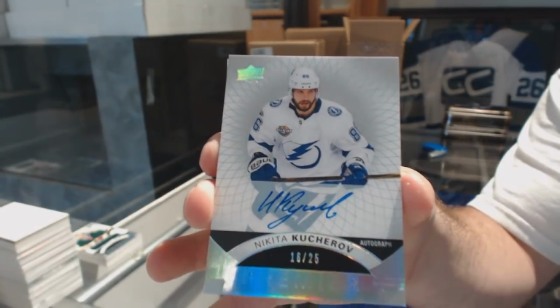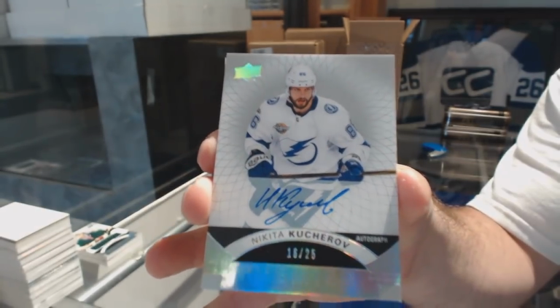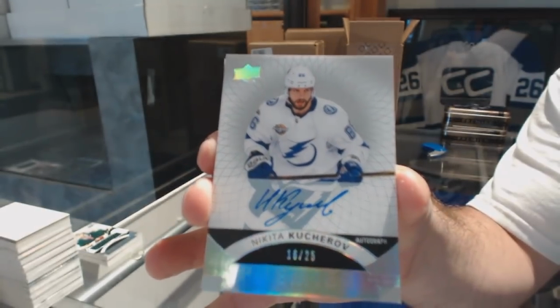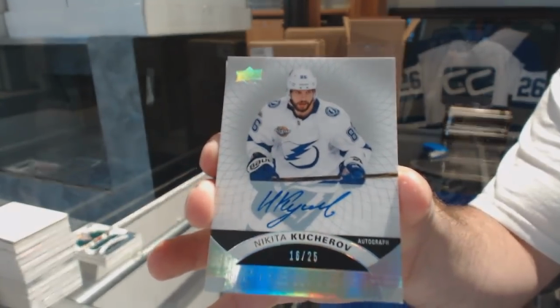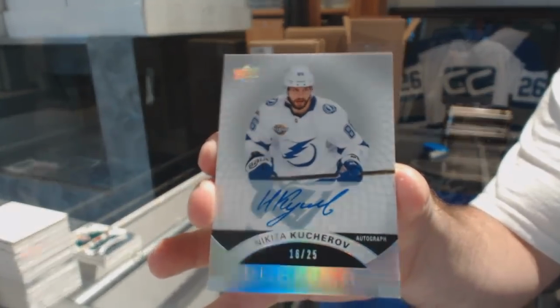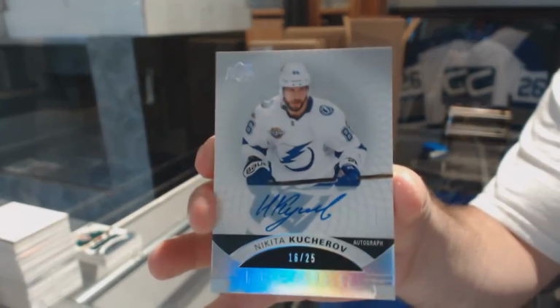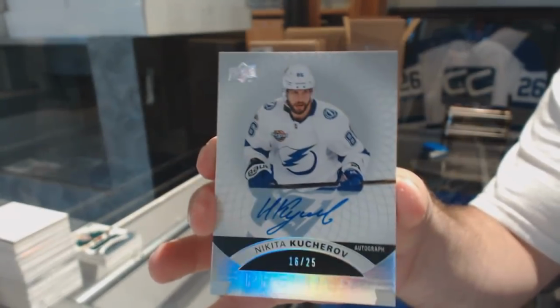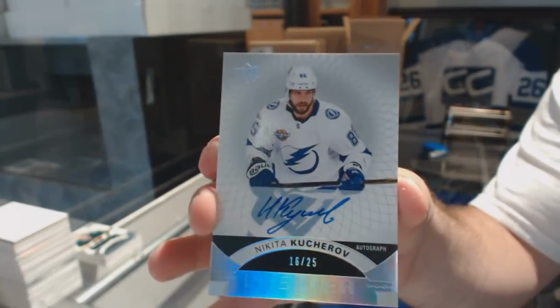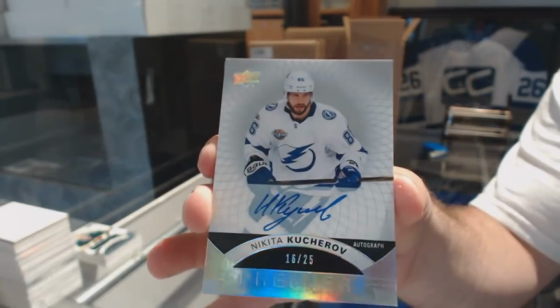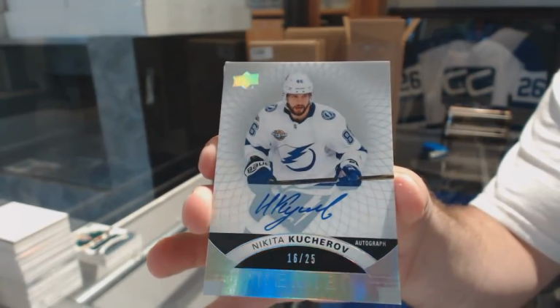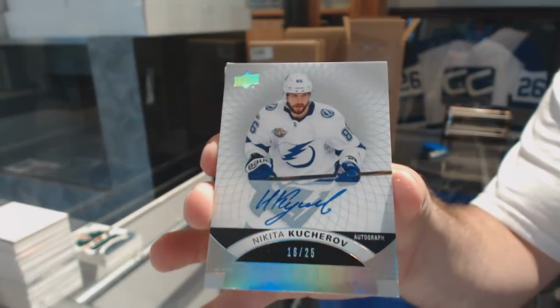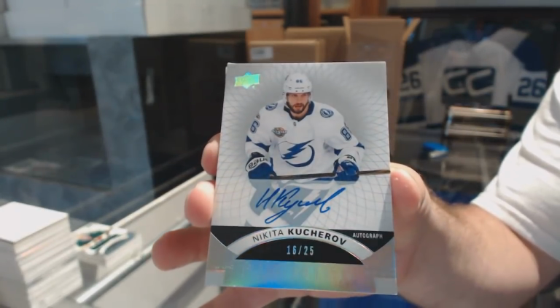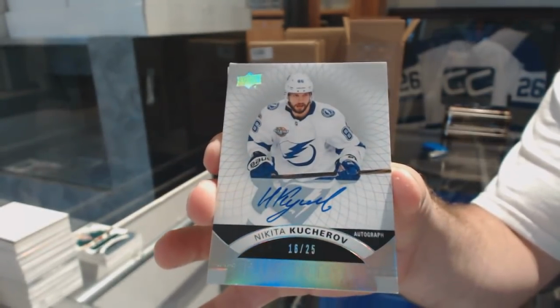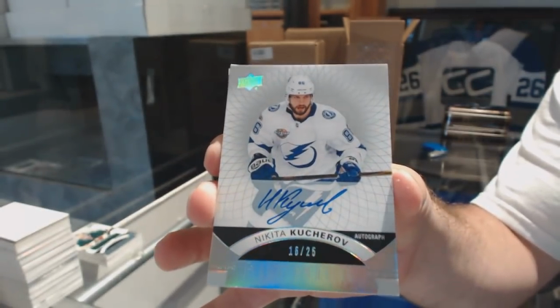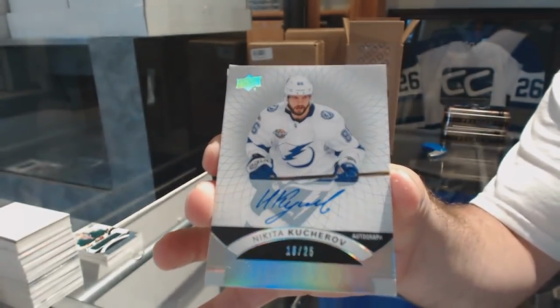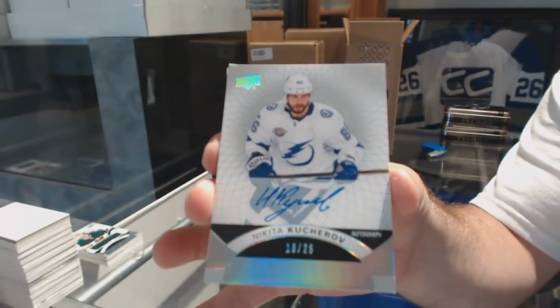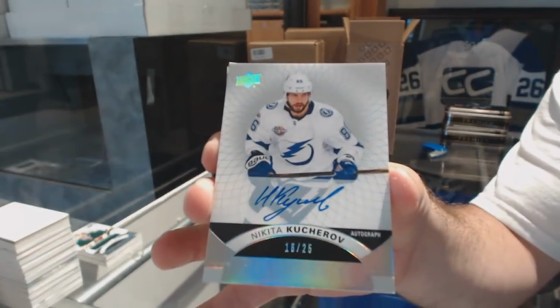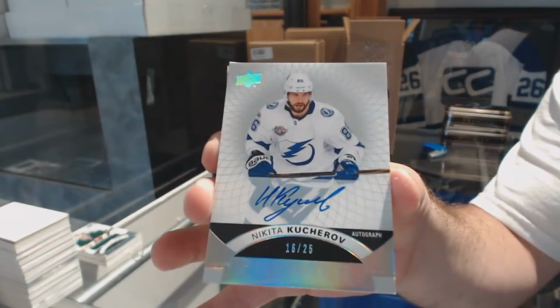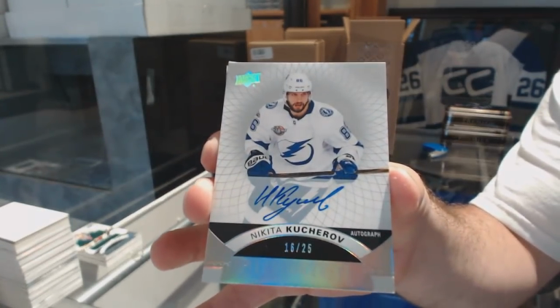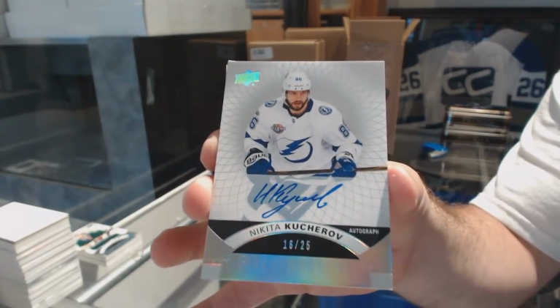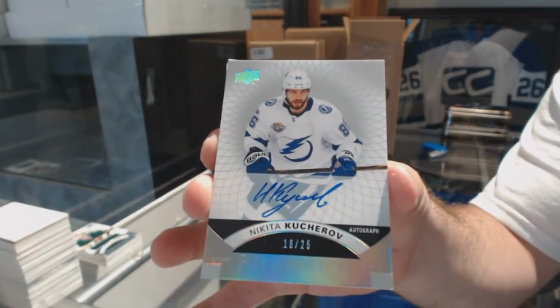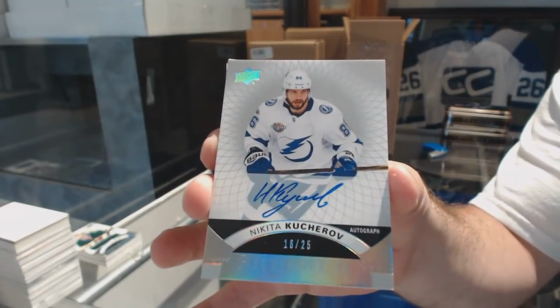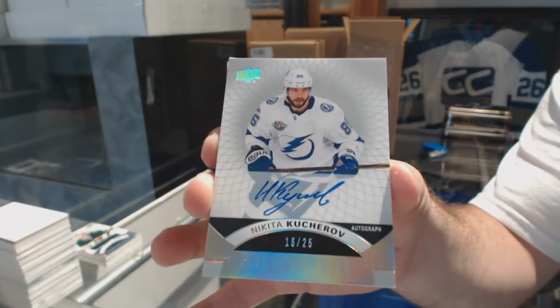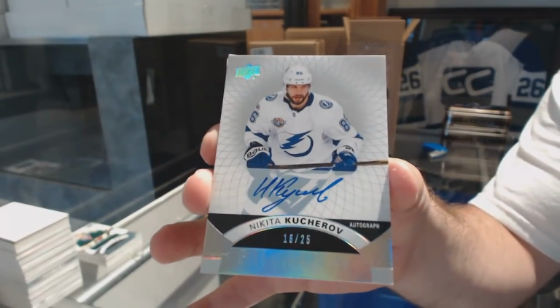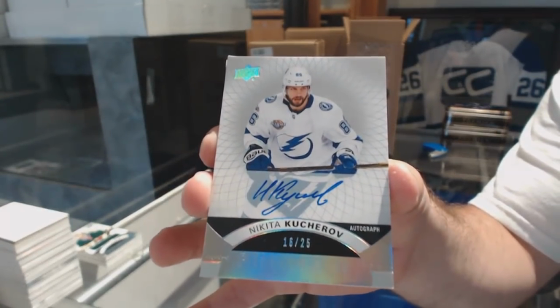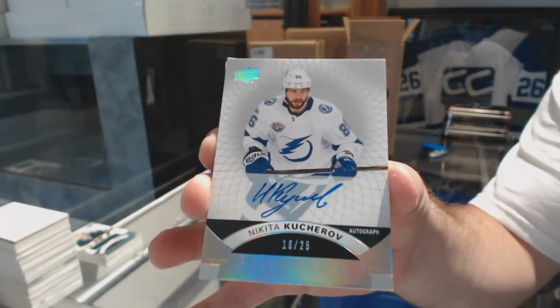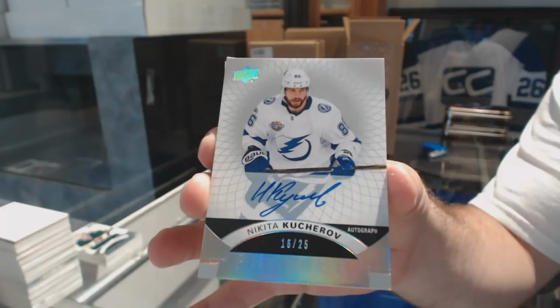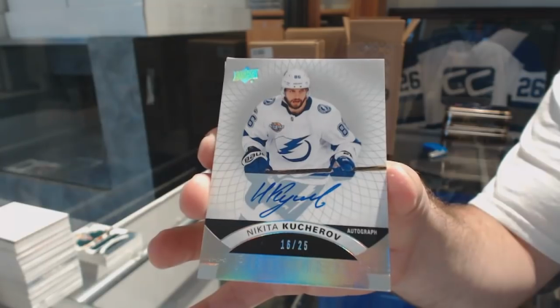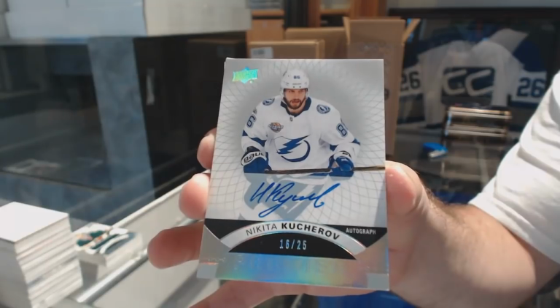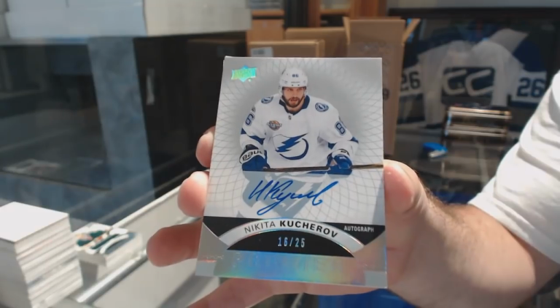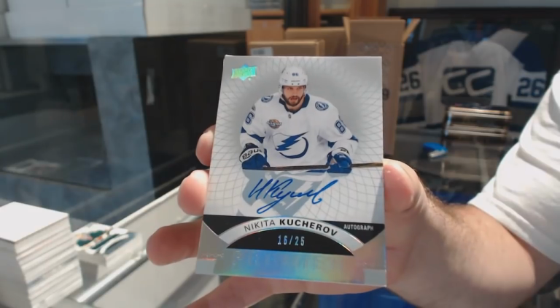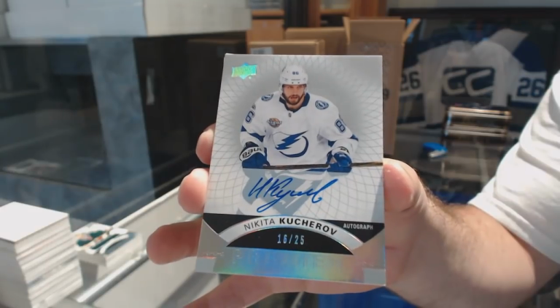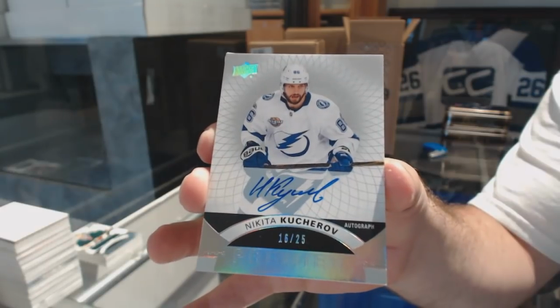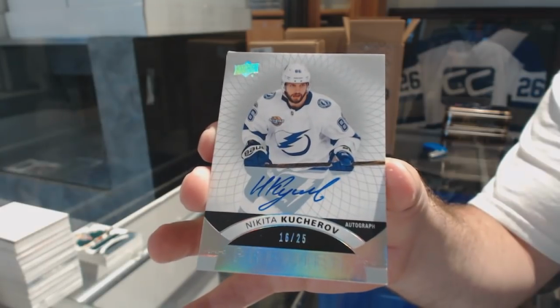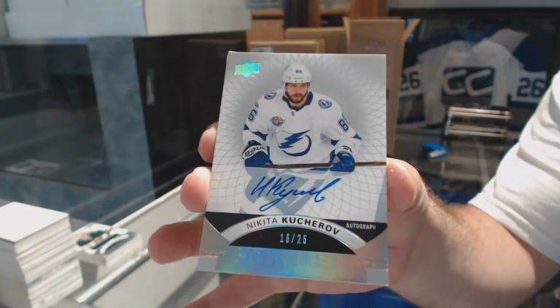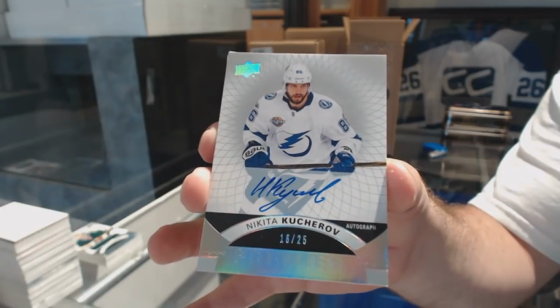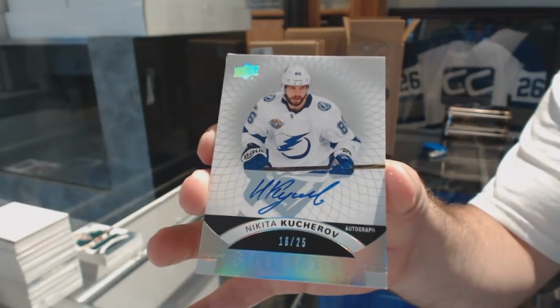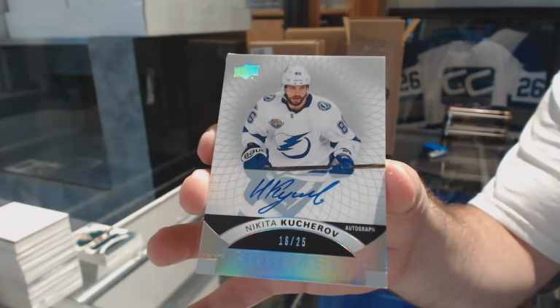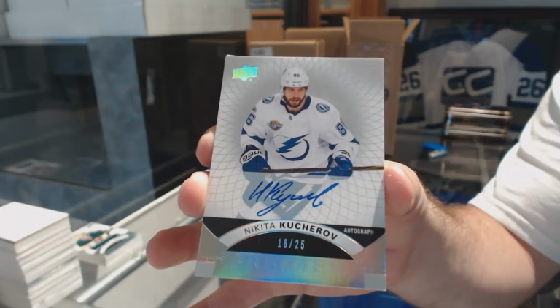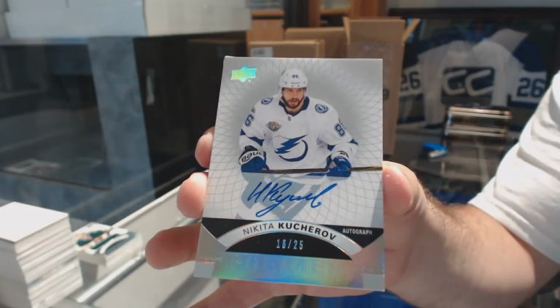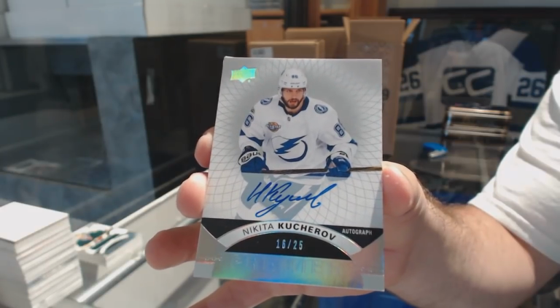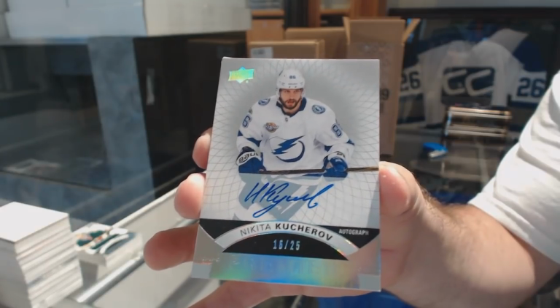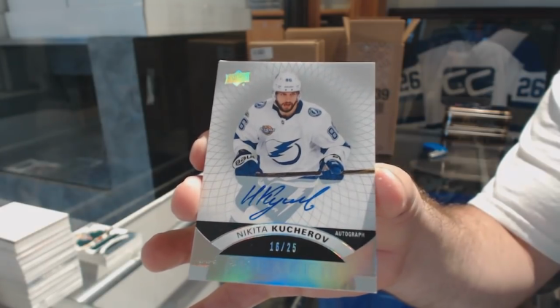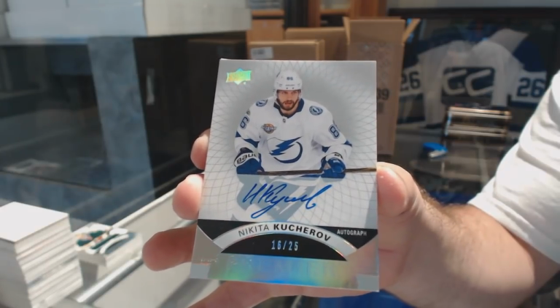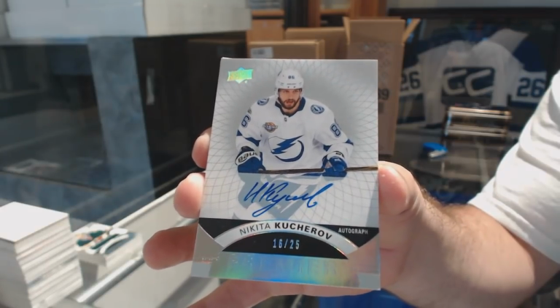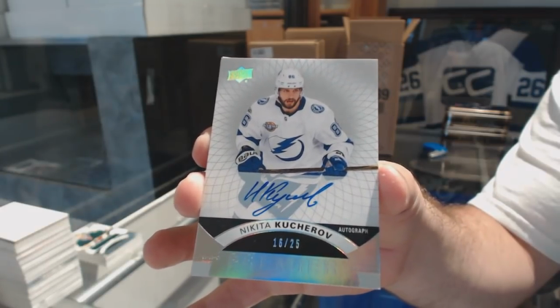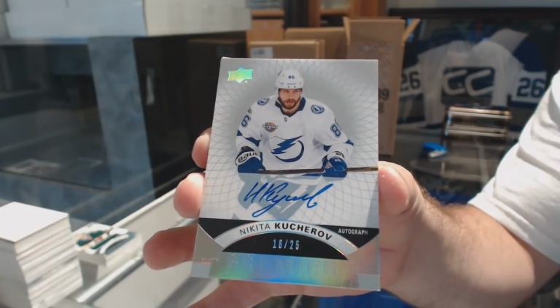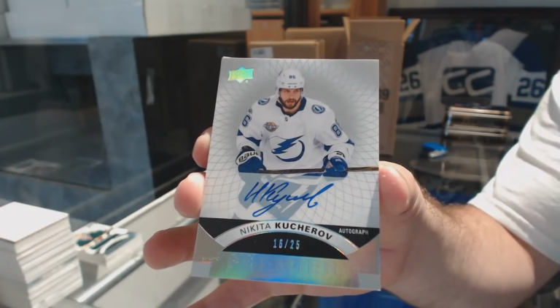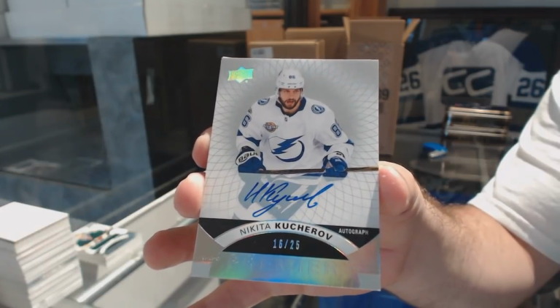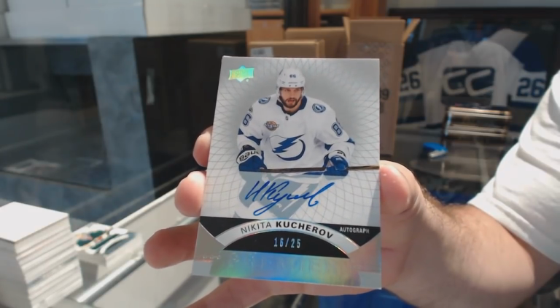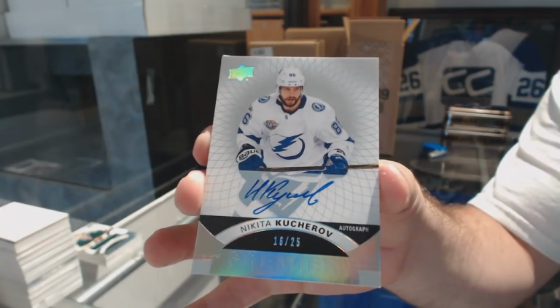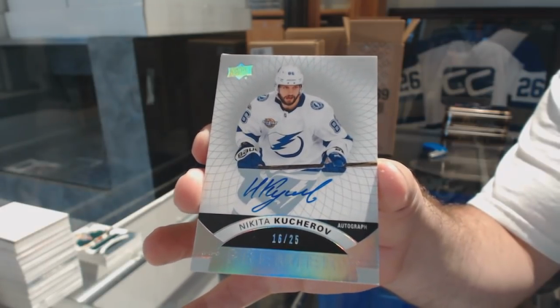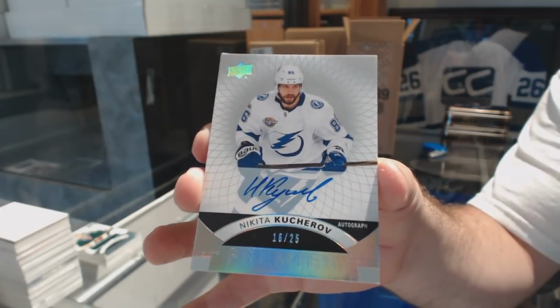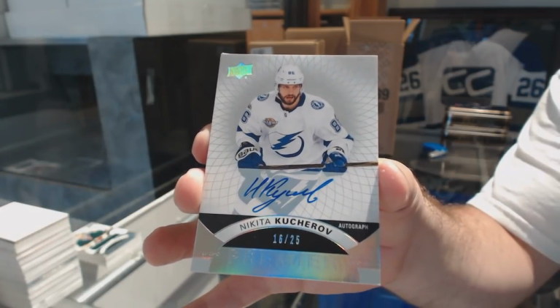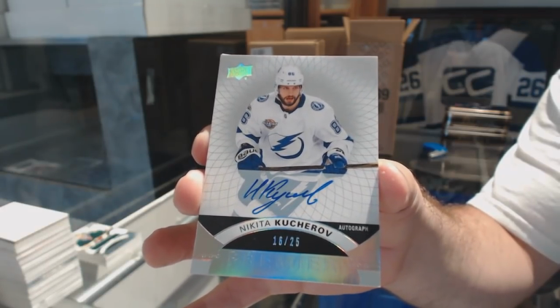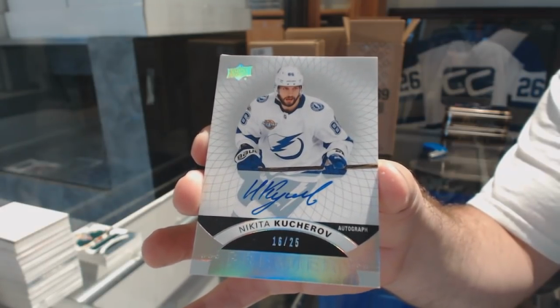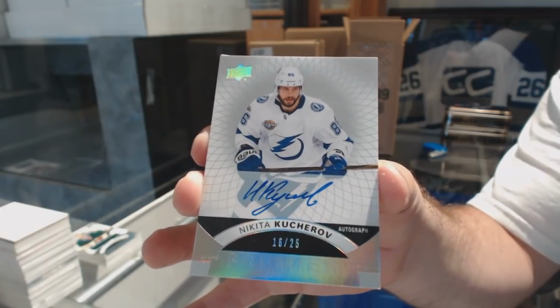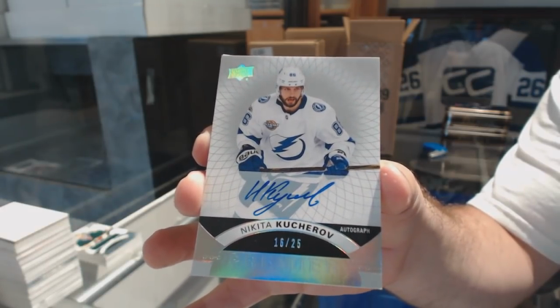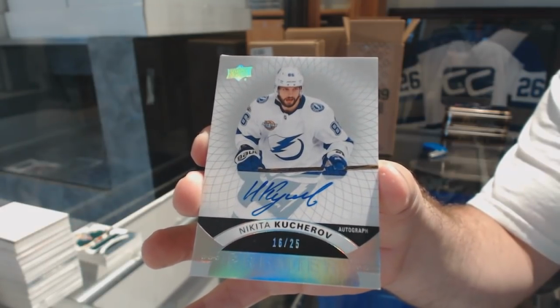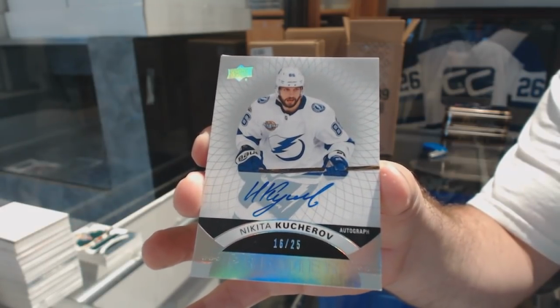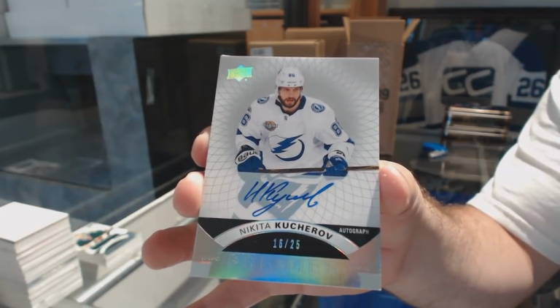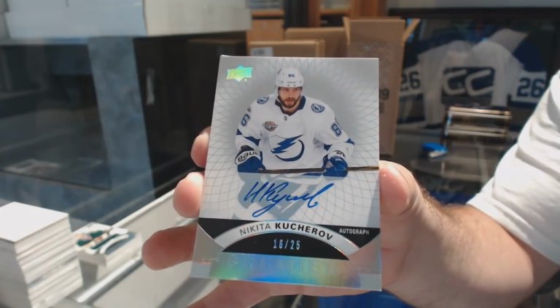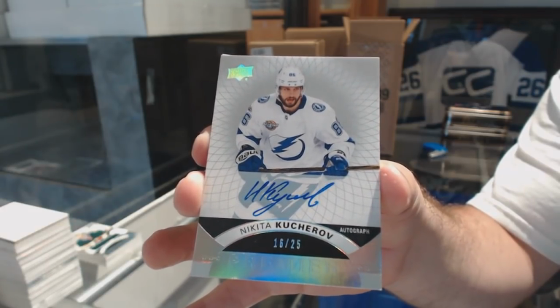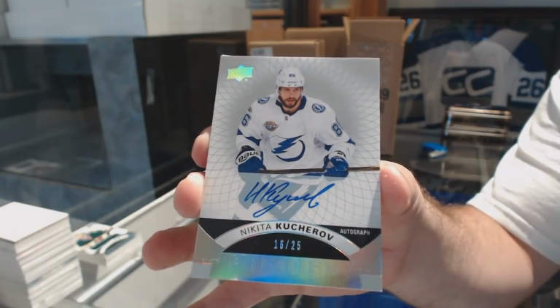We've got a base autograph — I believe these are called Silver Spectrum Autographs, number 25, Nikita Kucherov. LA Jones, just make sure you confirm — the more confirmations we get, the easier we can do on the food and everything. Nikita Kucherov.